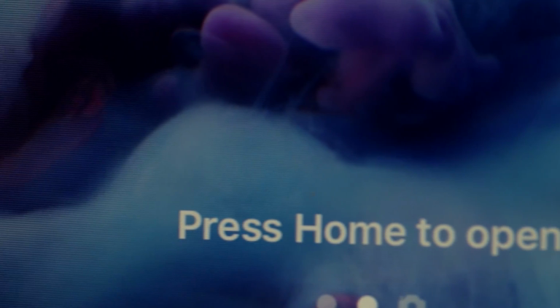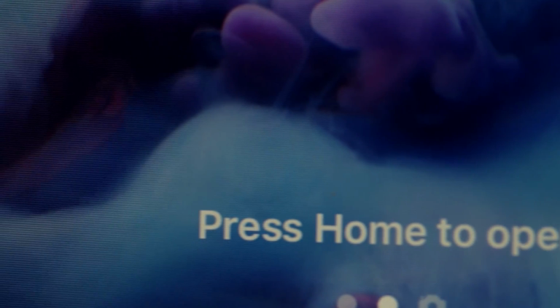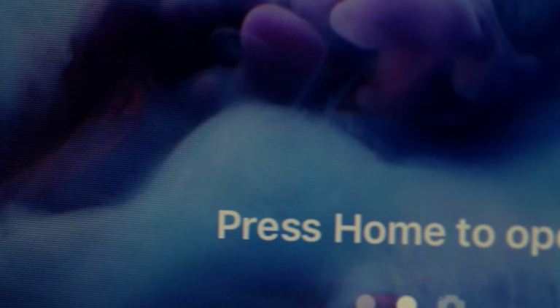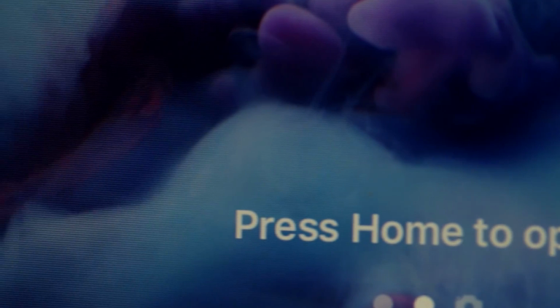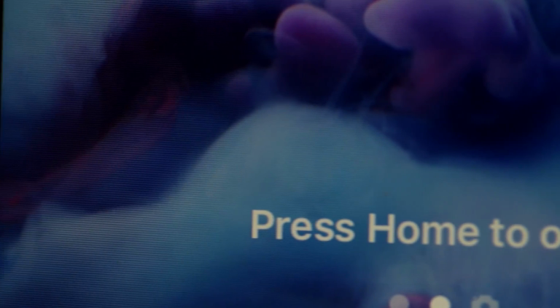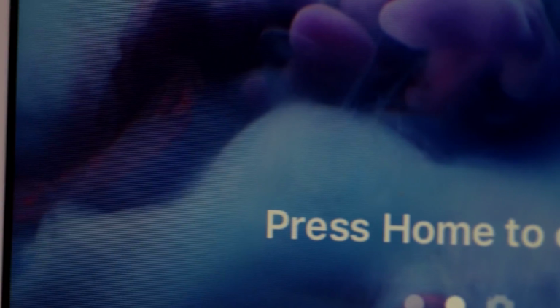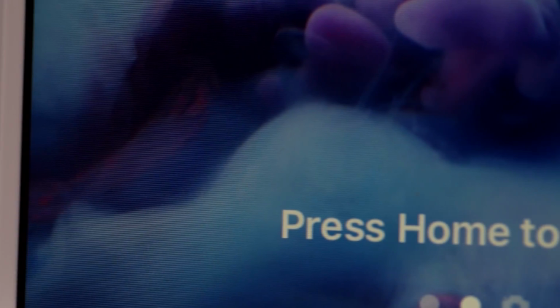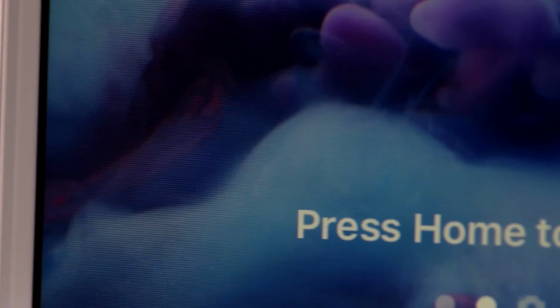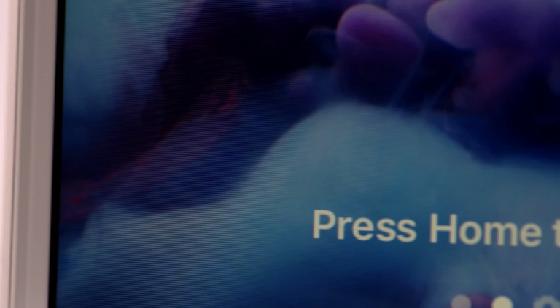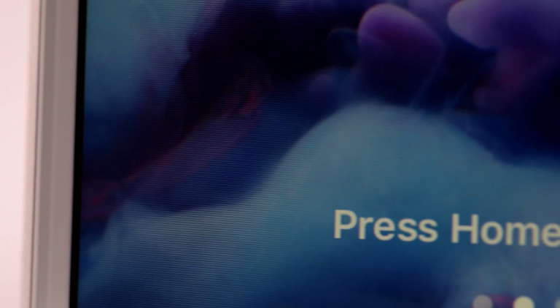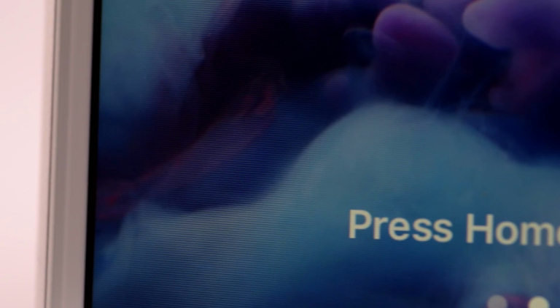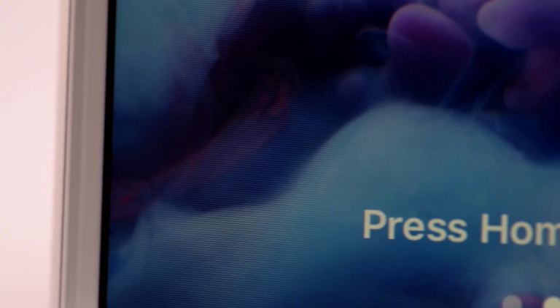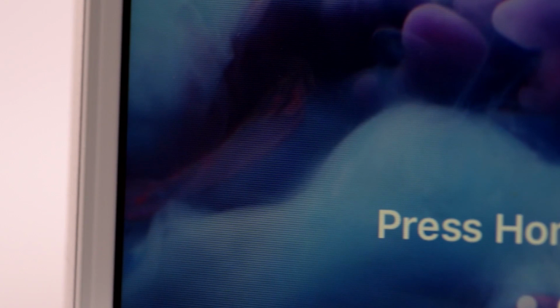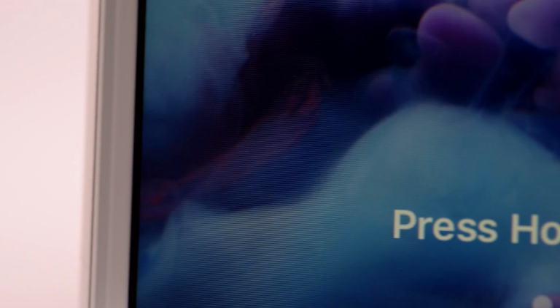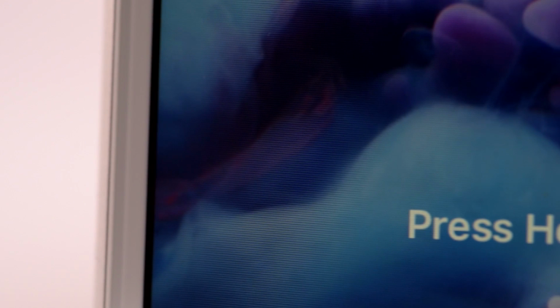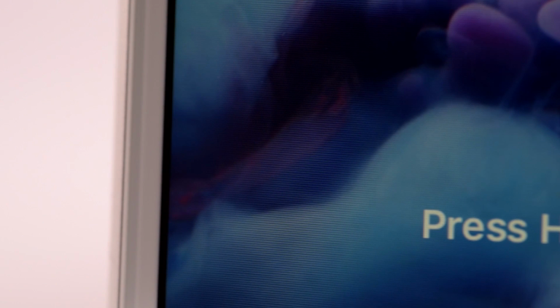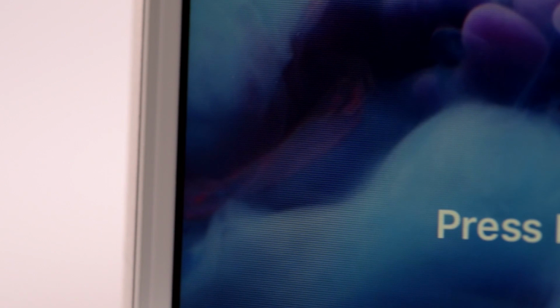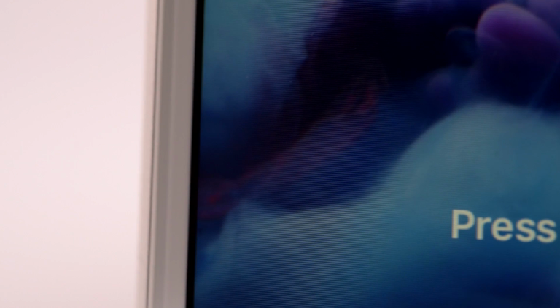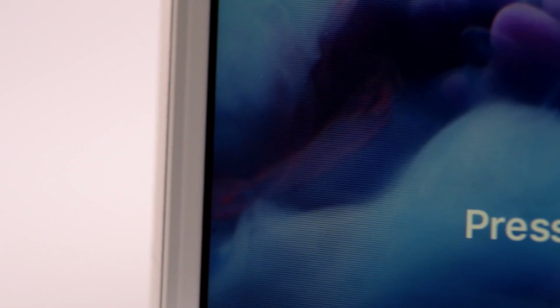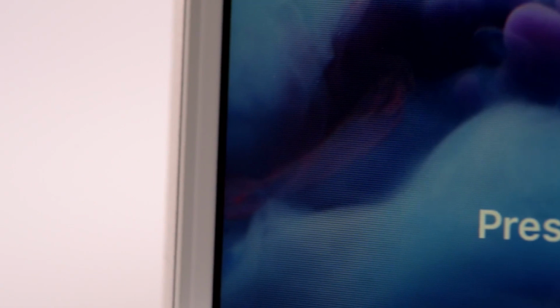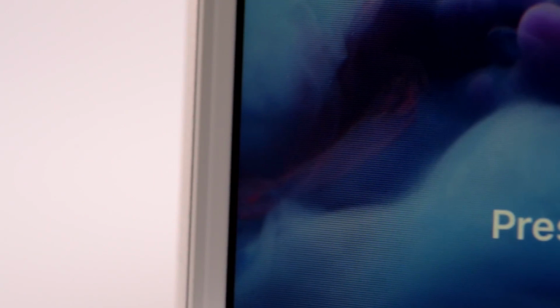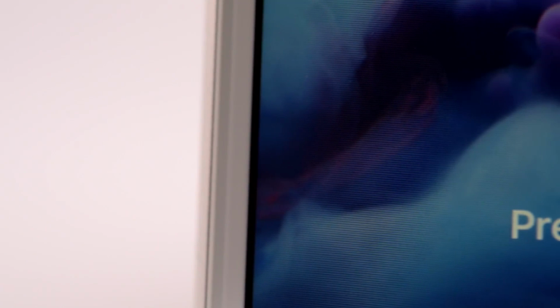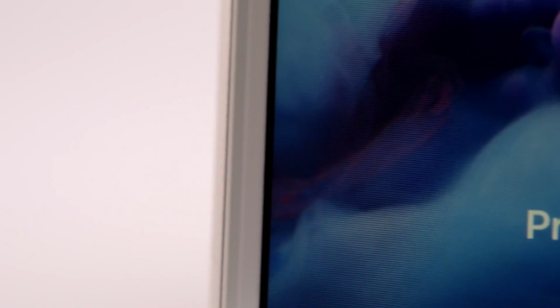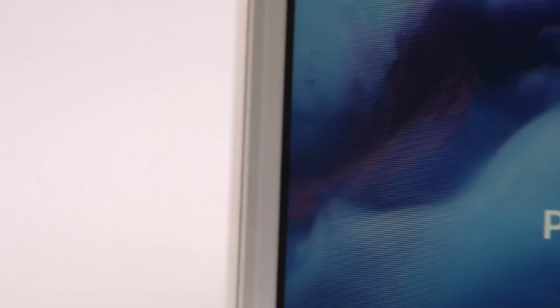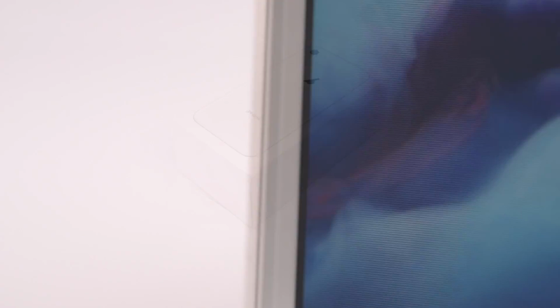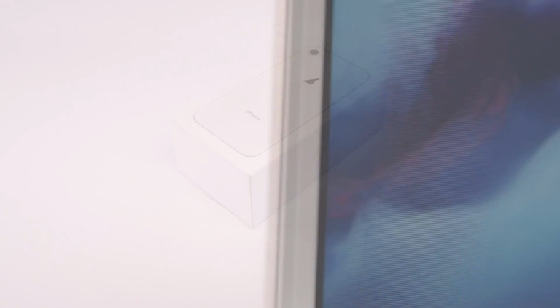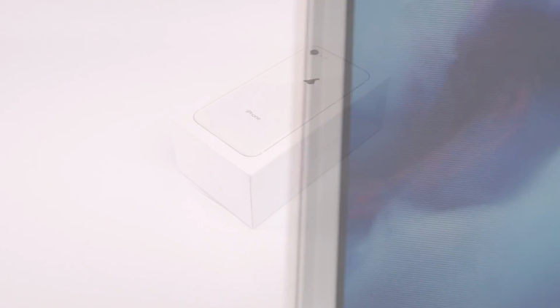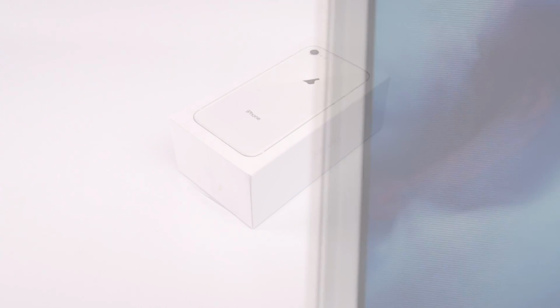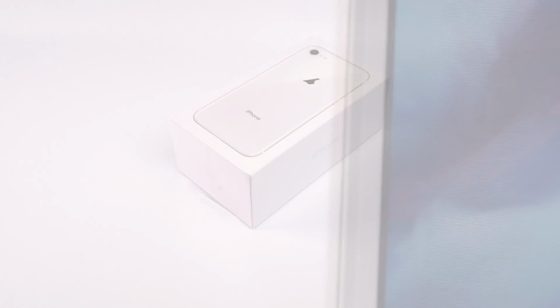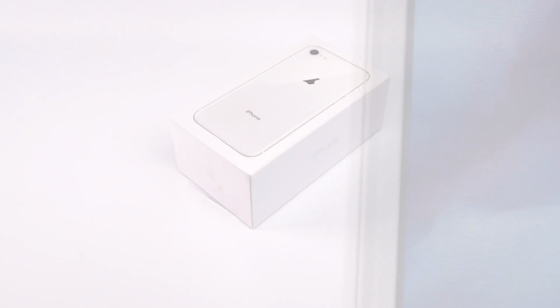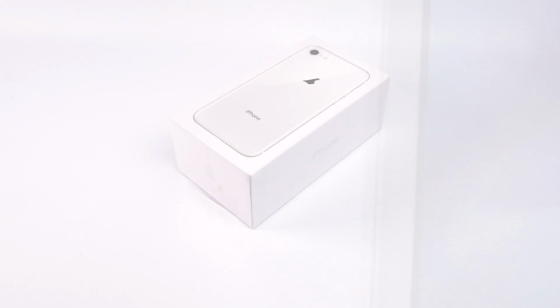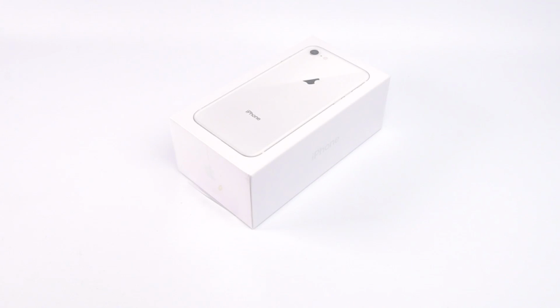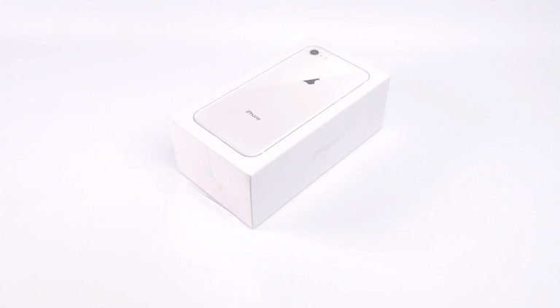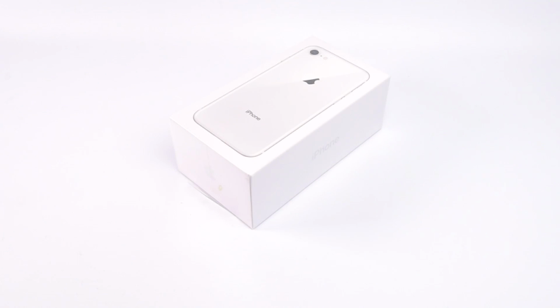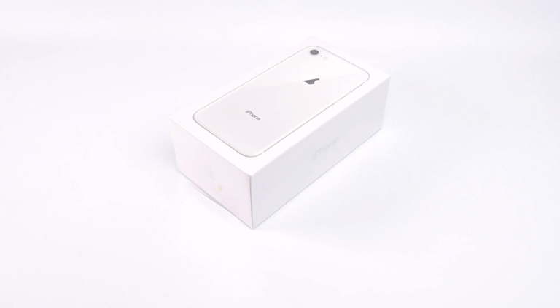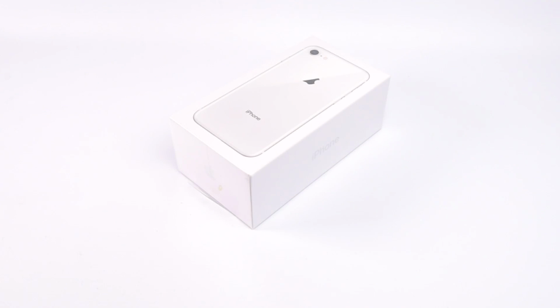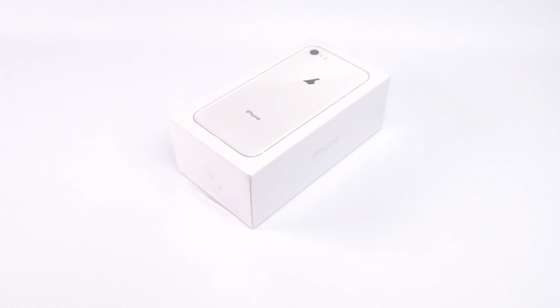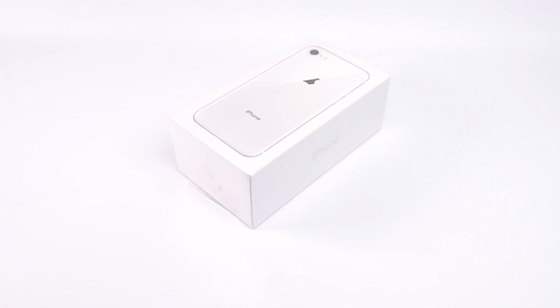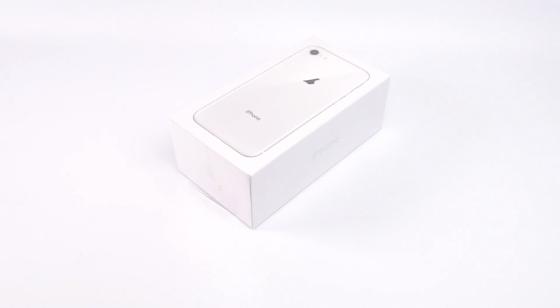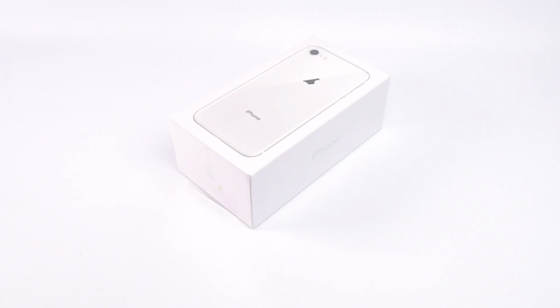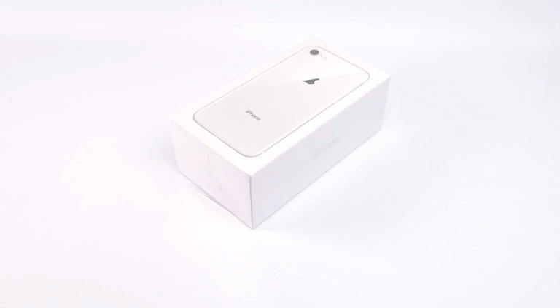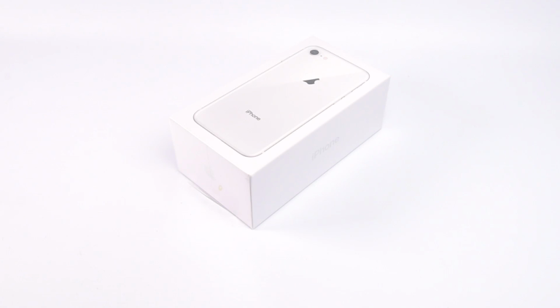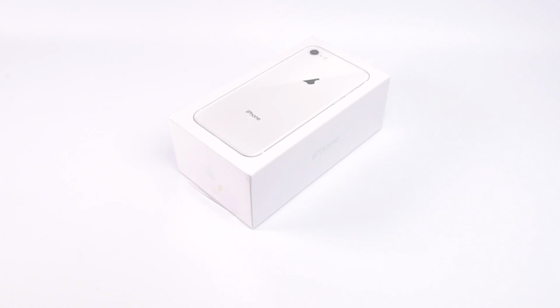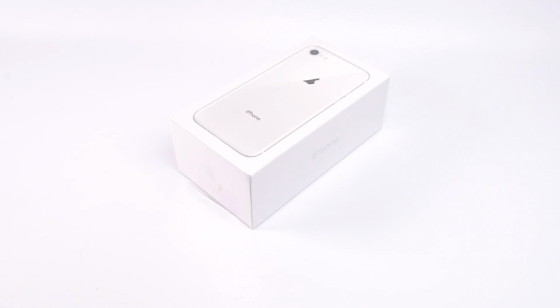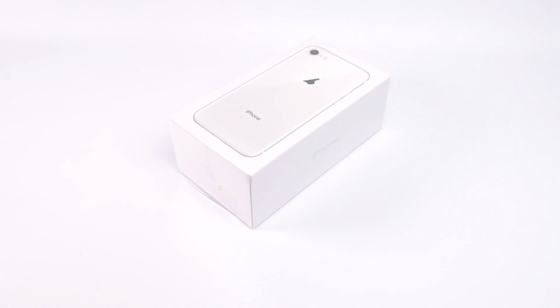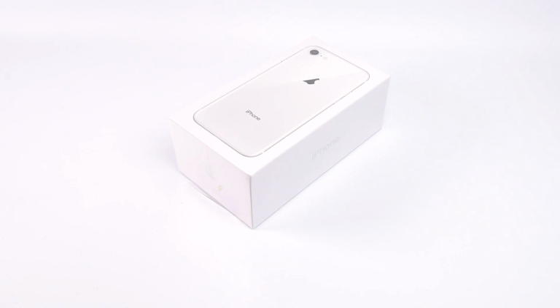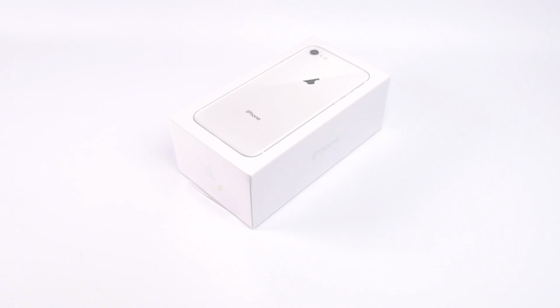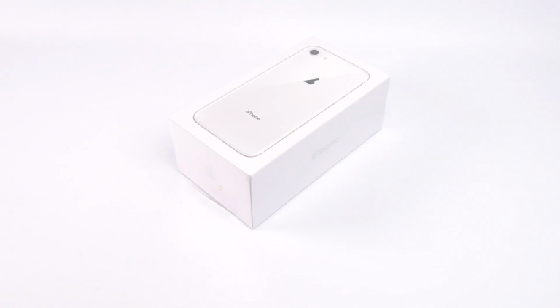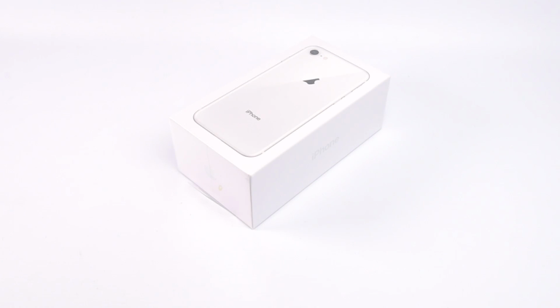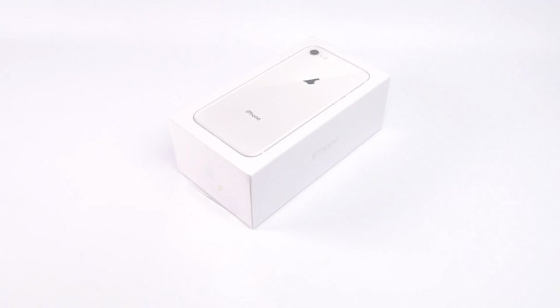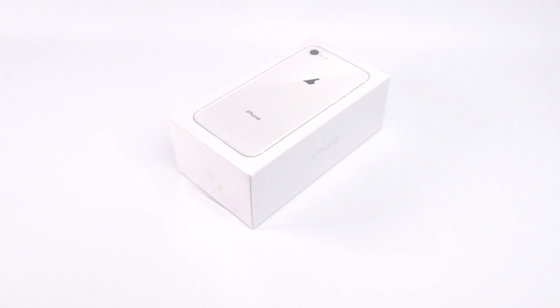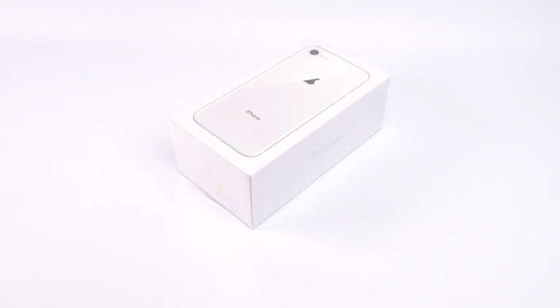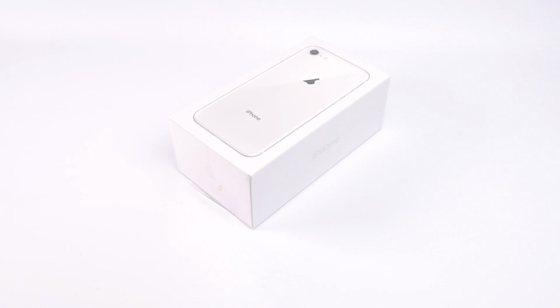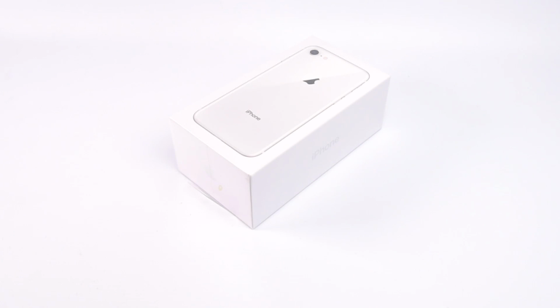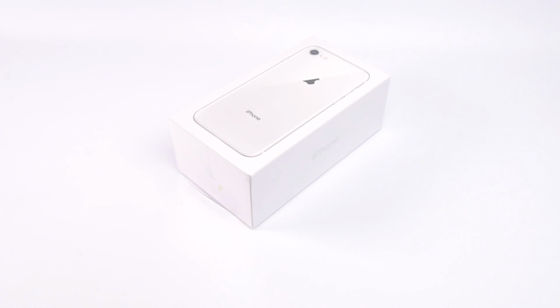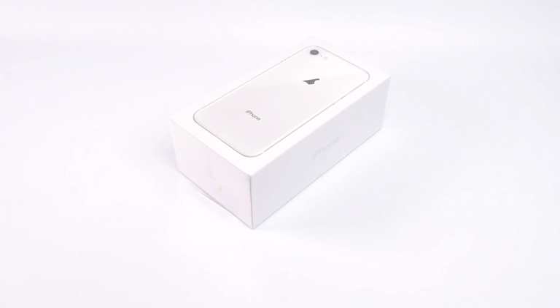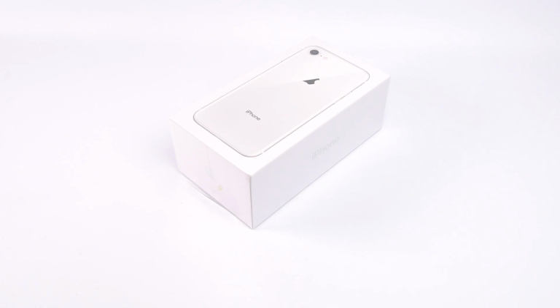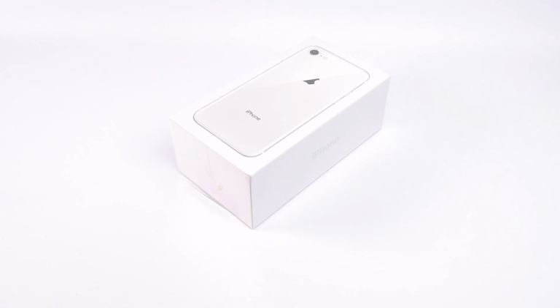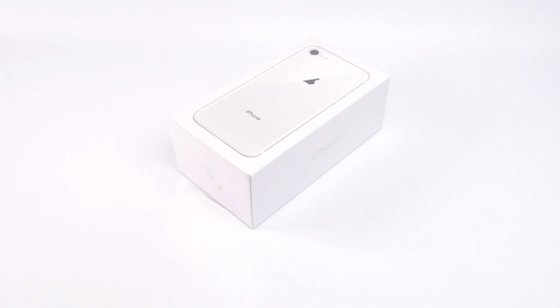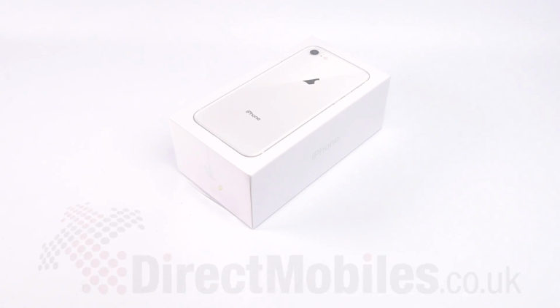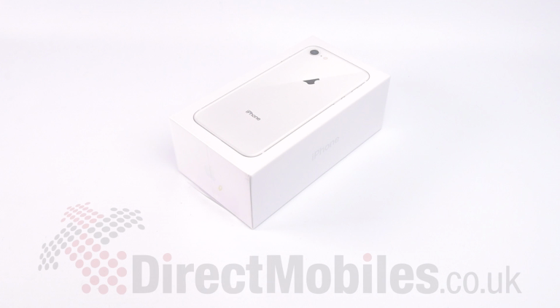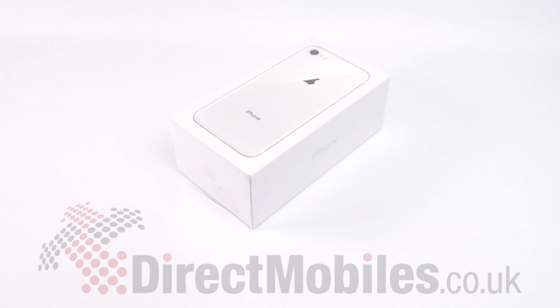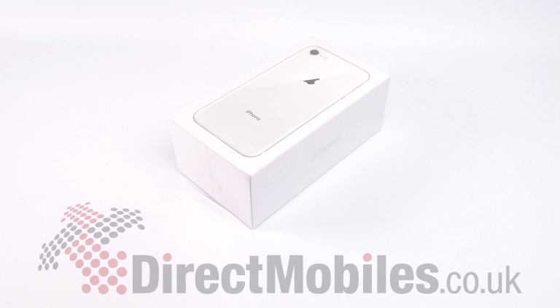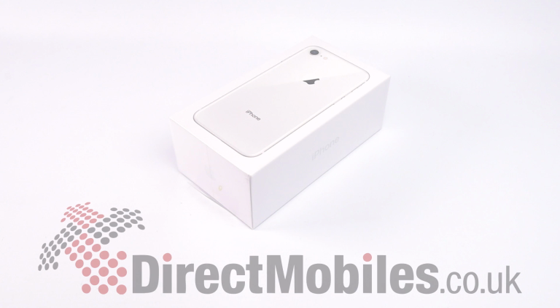We'll have a full review of the iPhone 8 soon, but if you can't wait, you can get the all-new iPhone from Direct Mobiles.